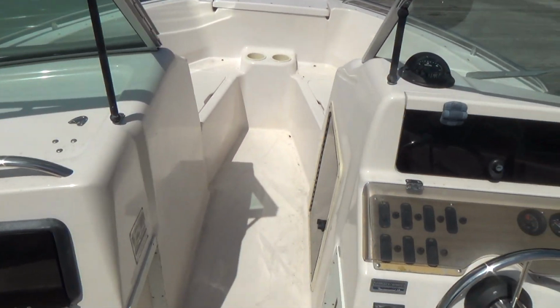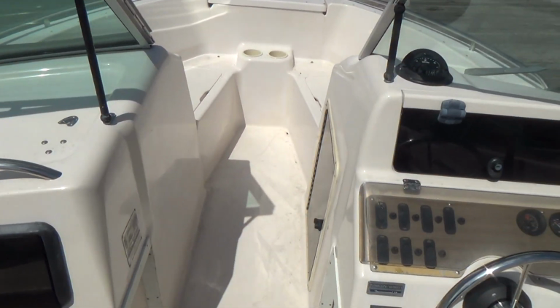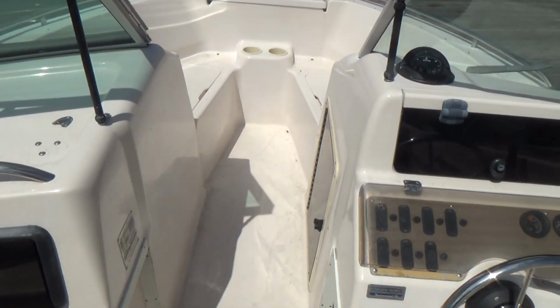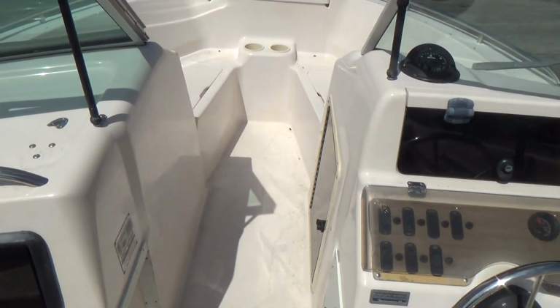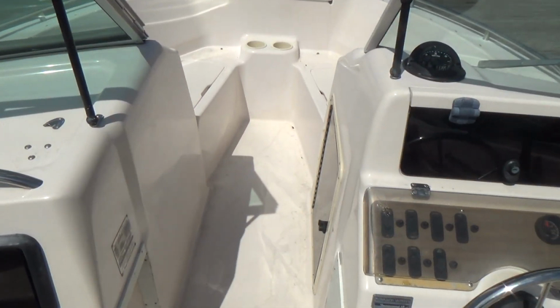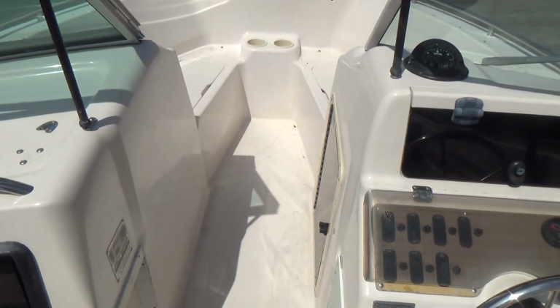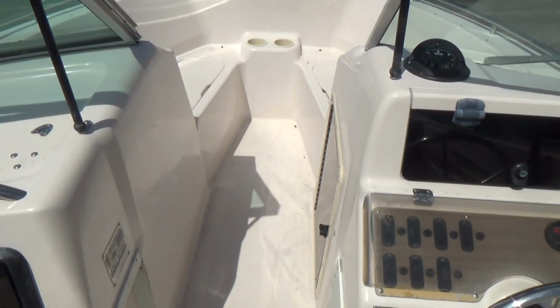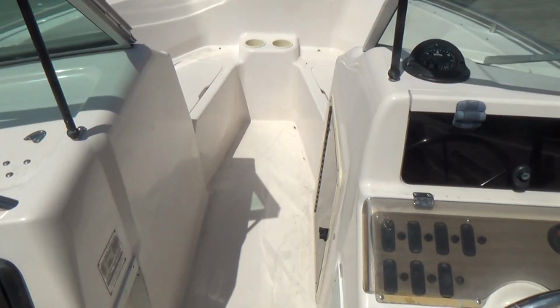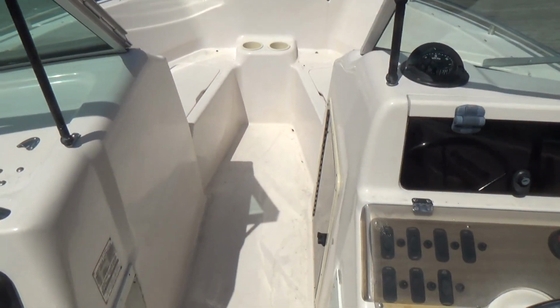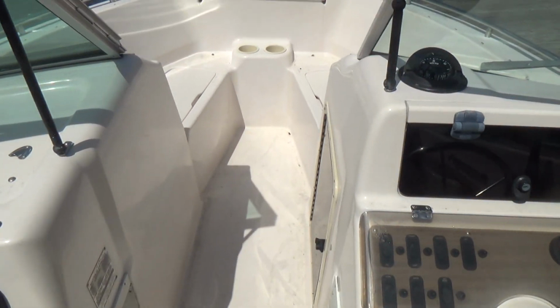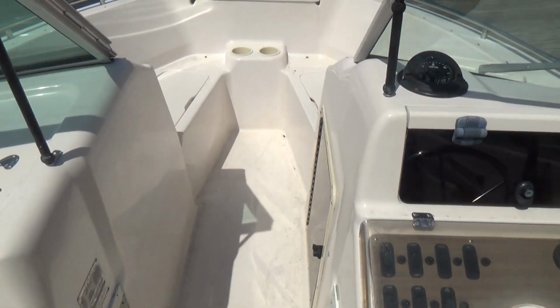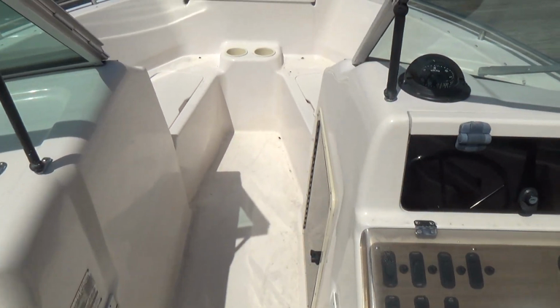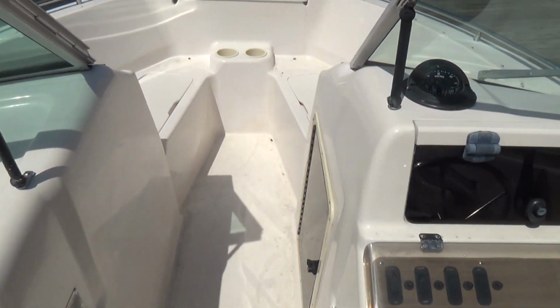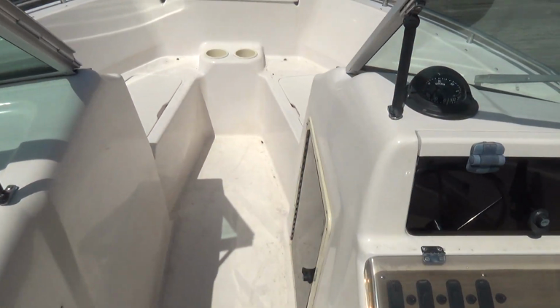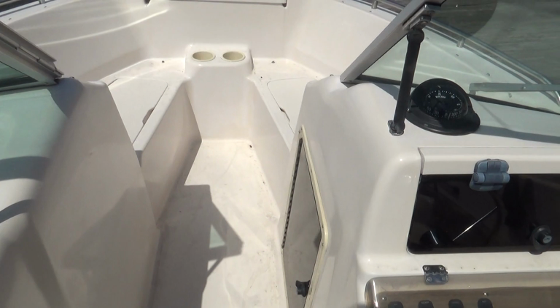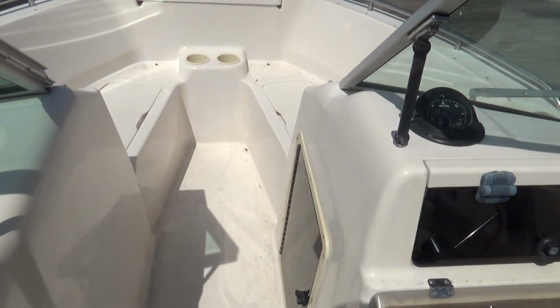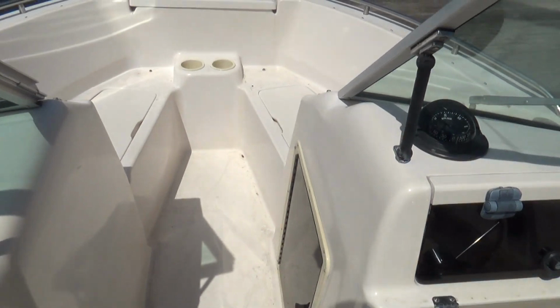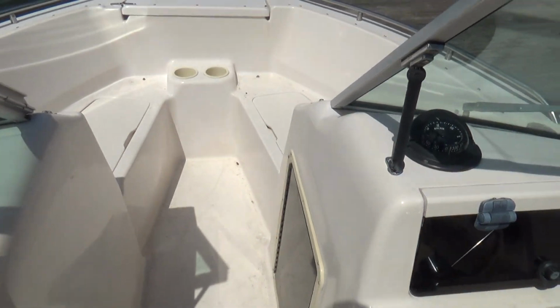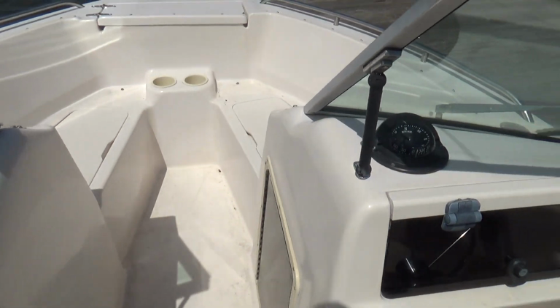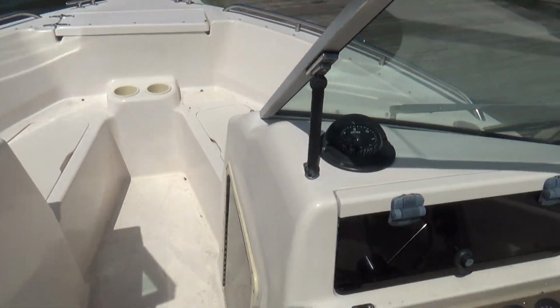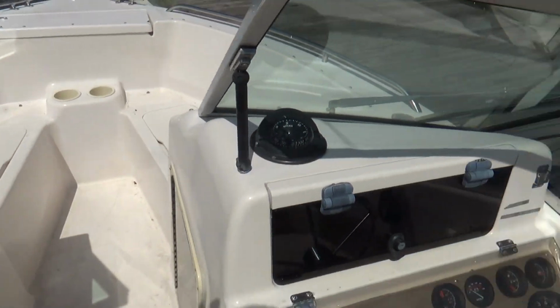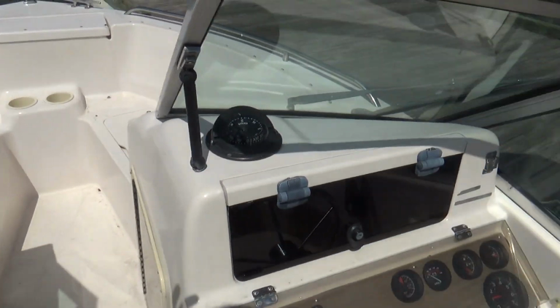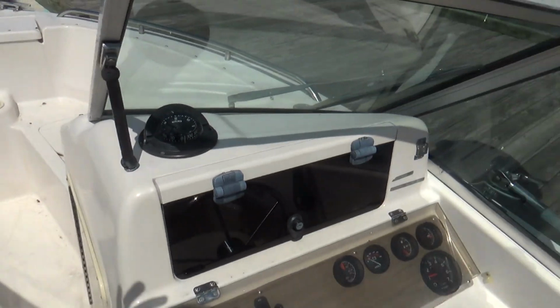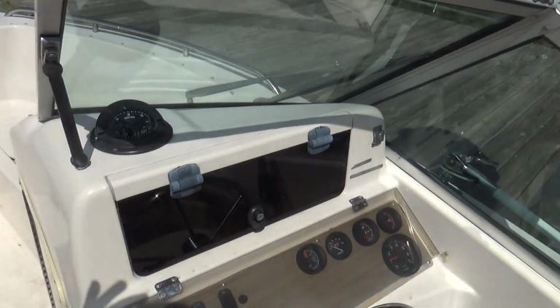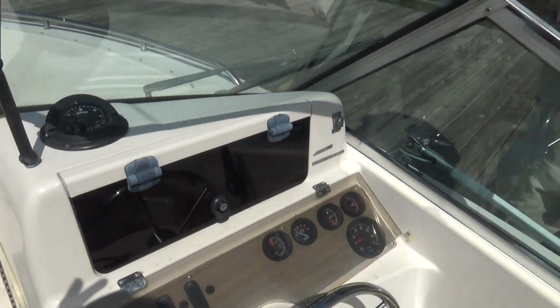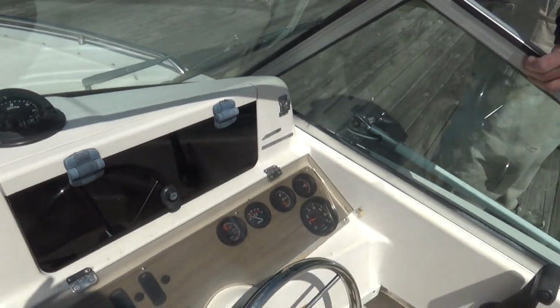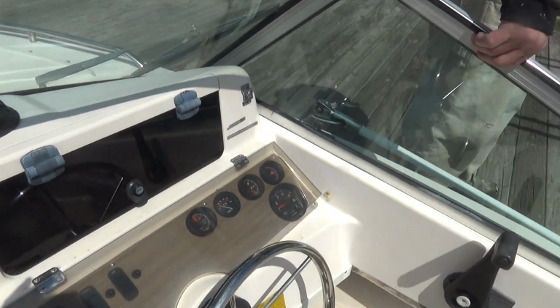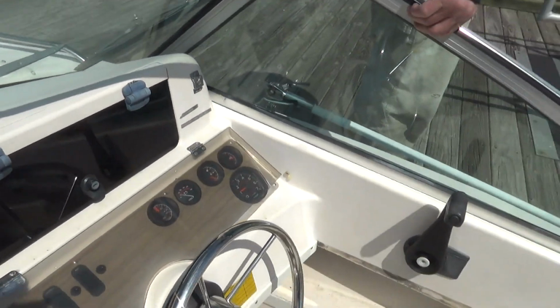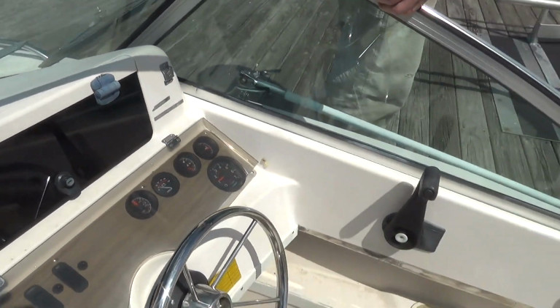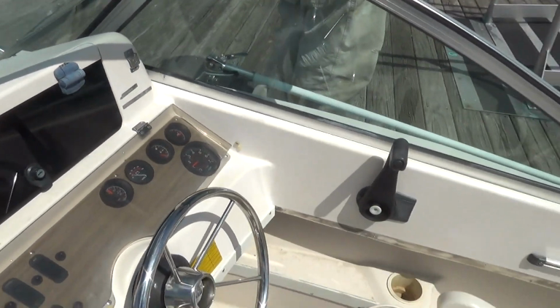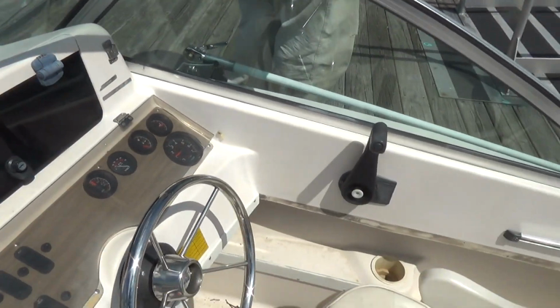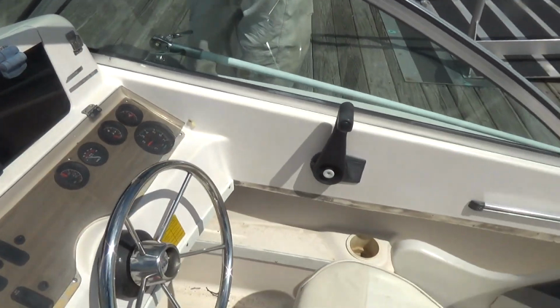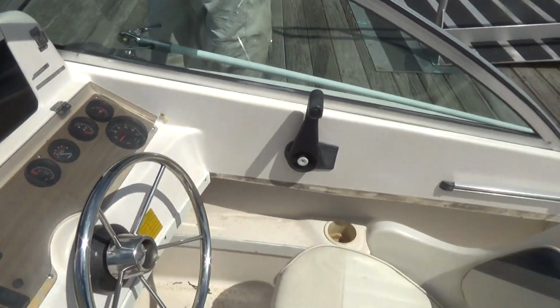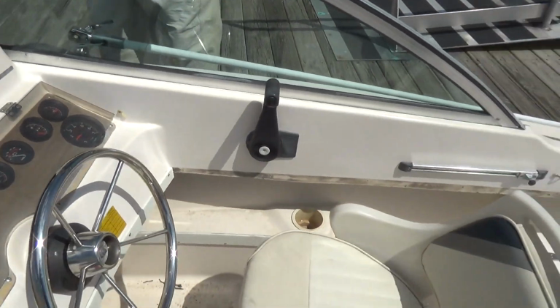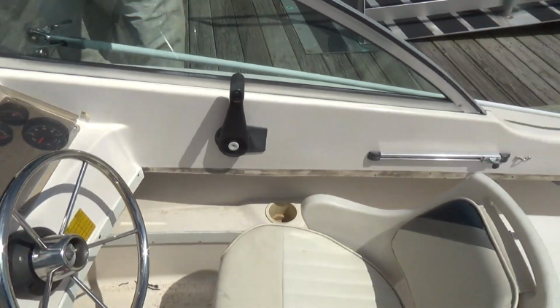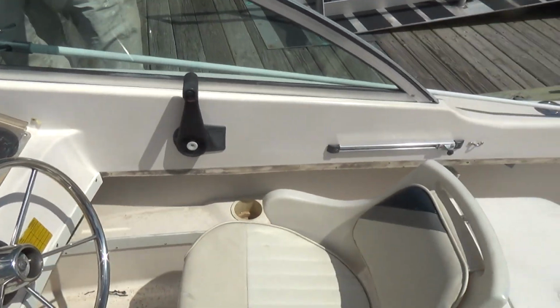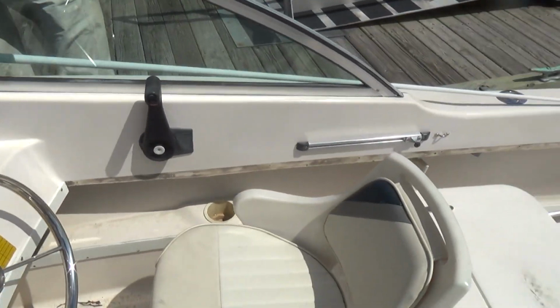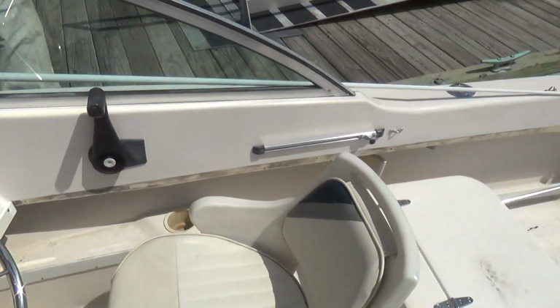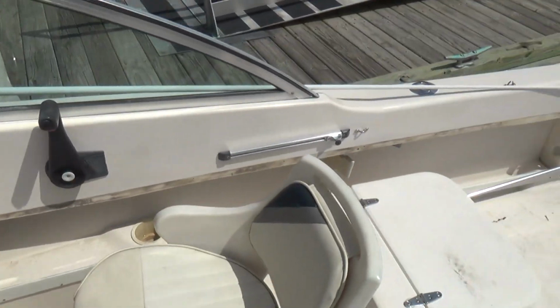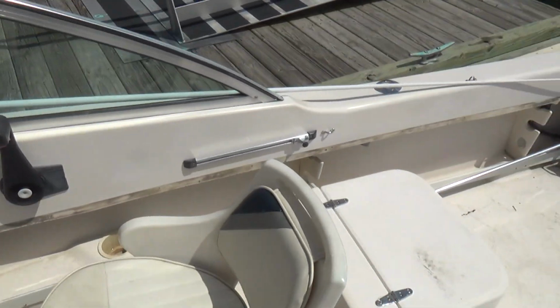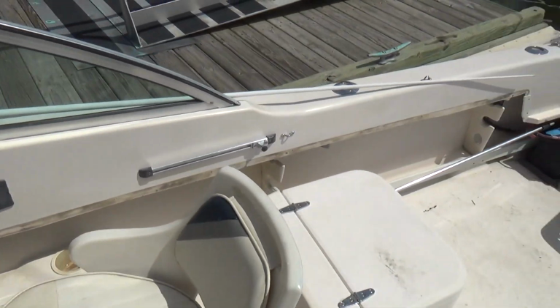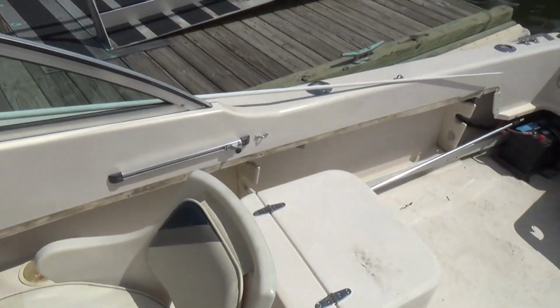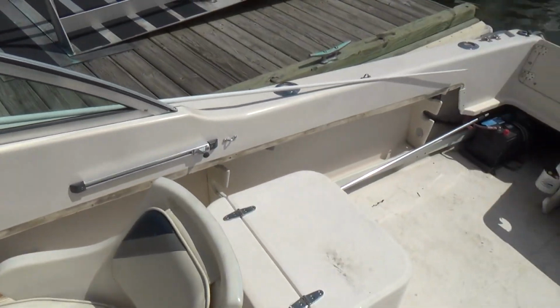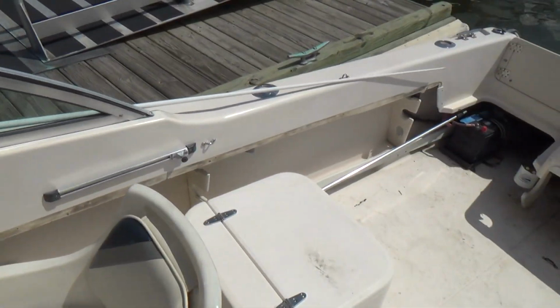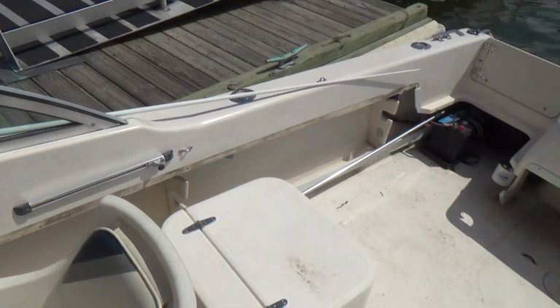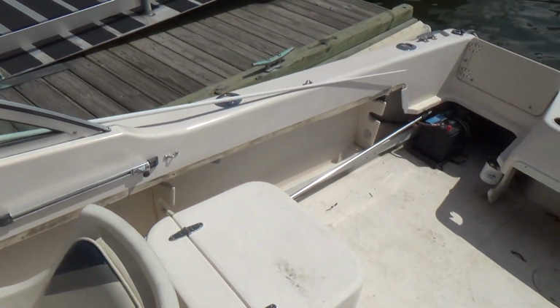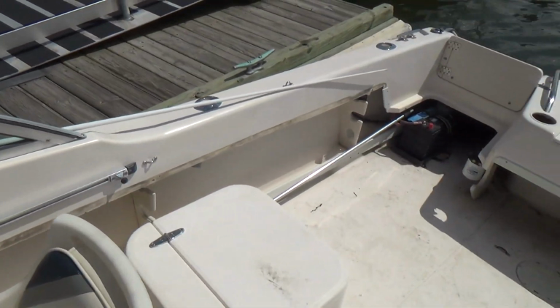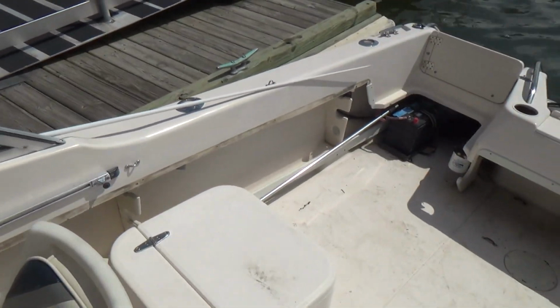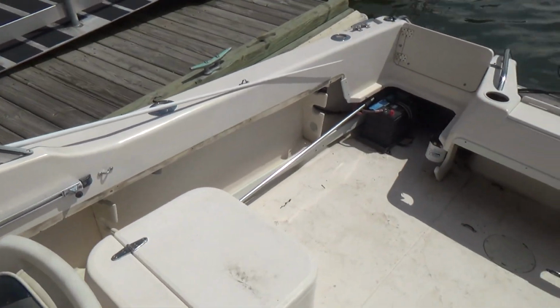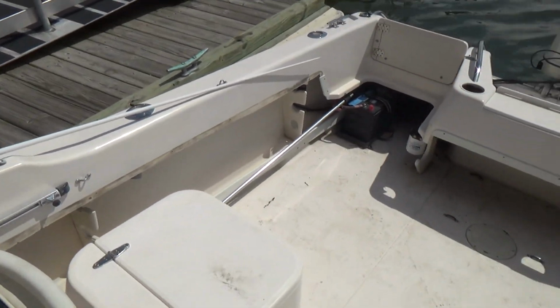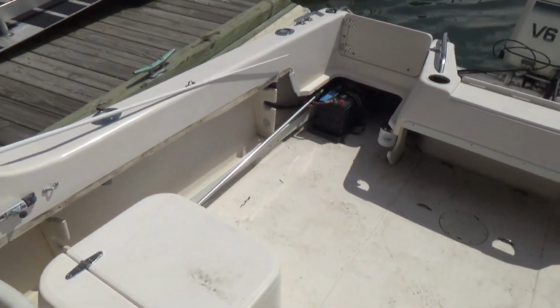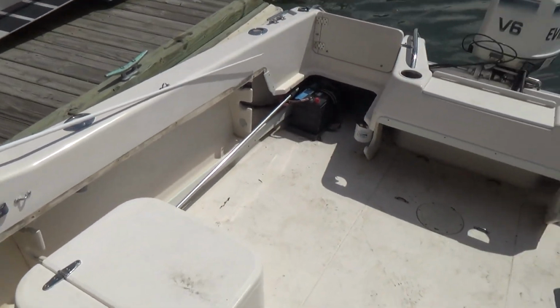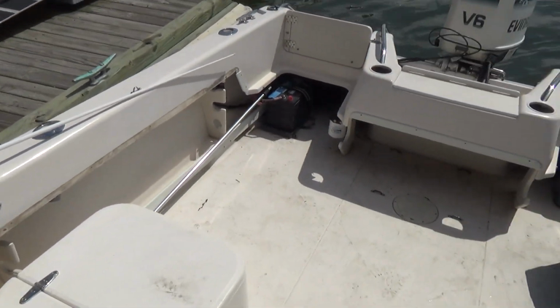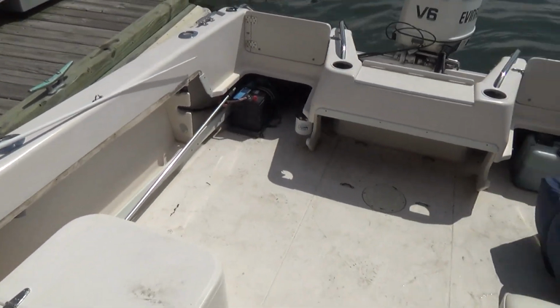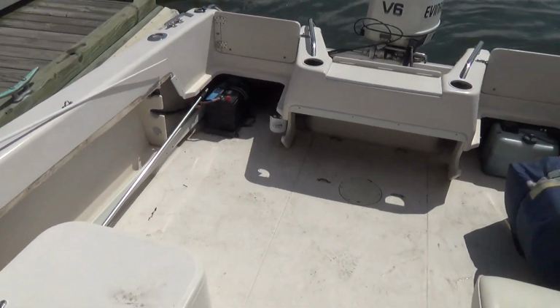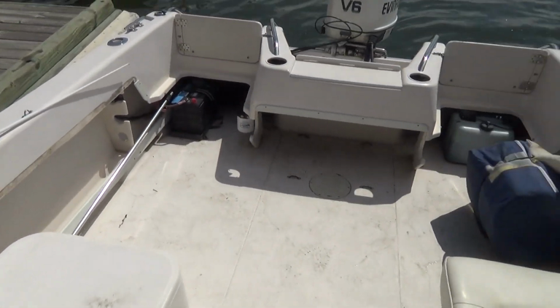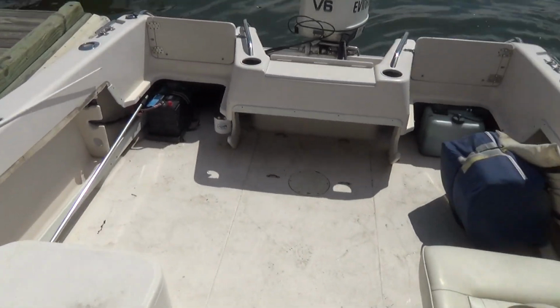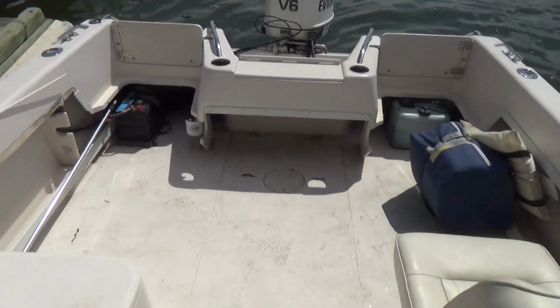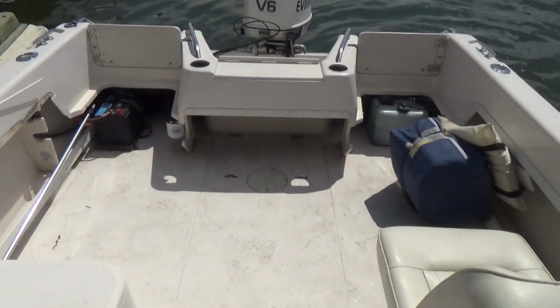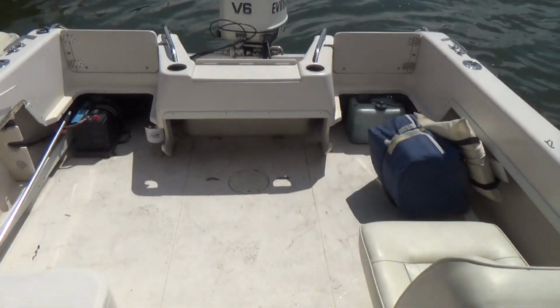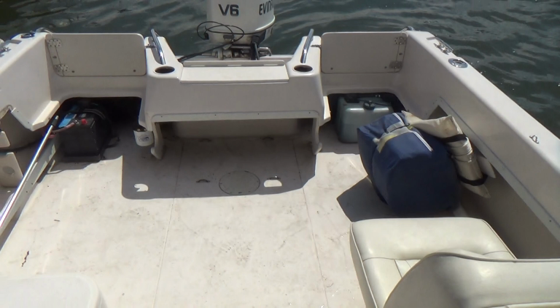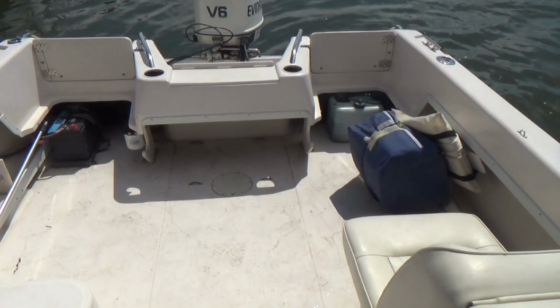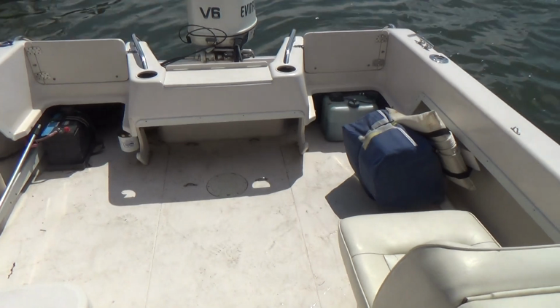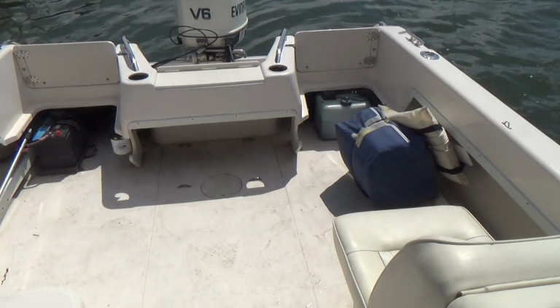You can do pretty much anything with this boat — go fishing, crabbing. It also has enough power to pull a tube or a water skier if you still want to do that.